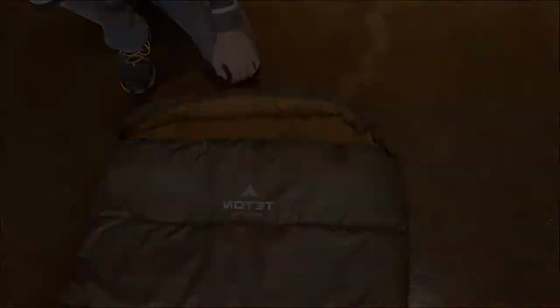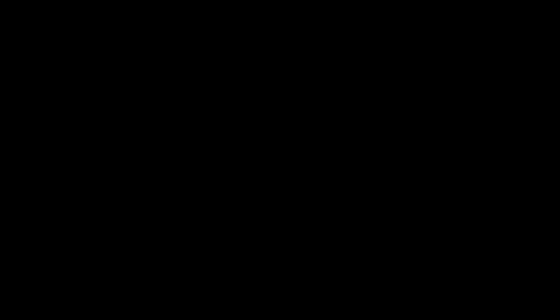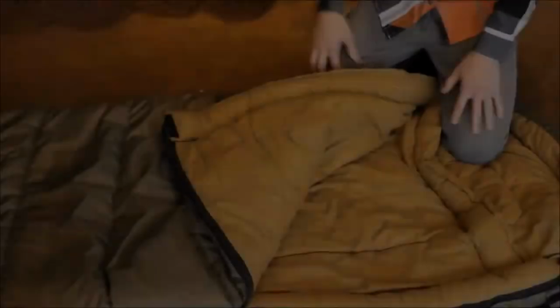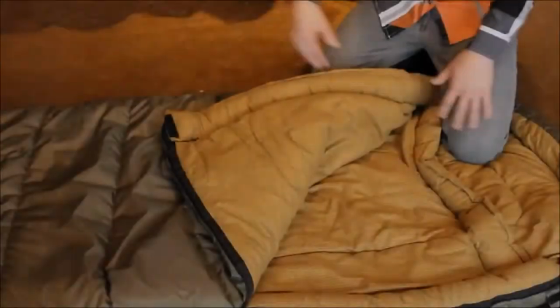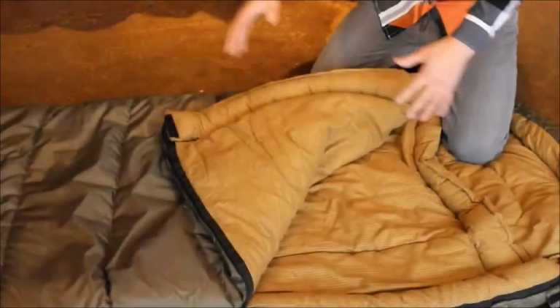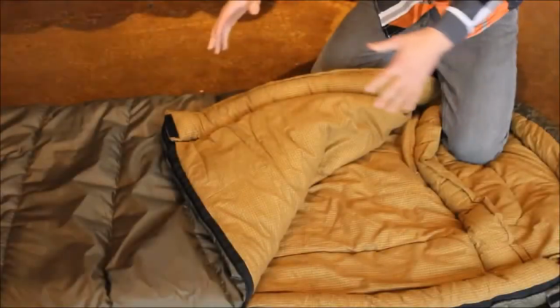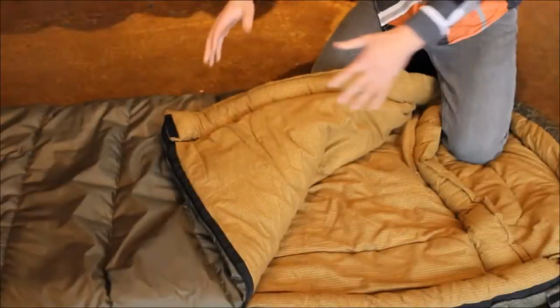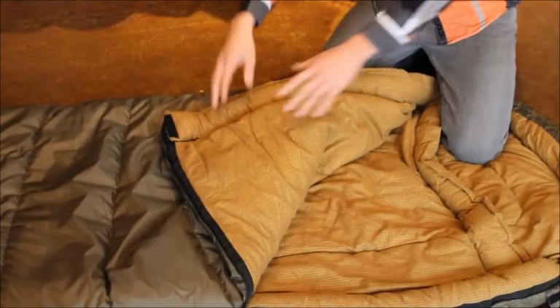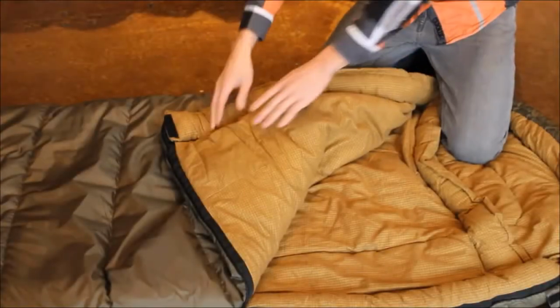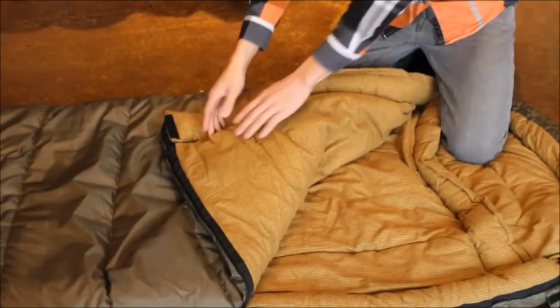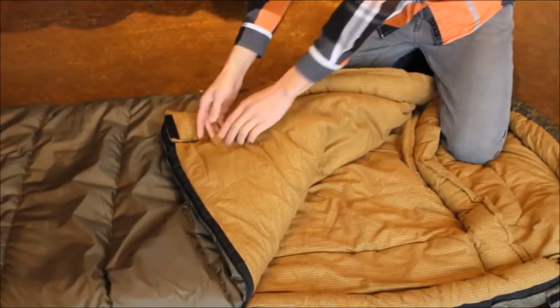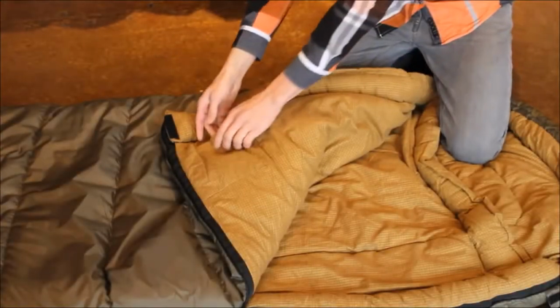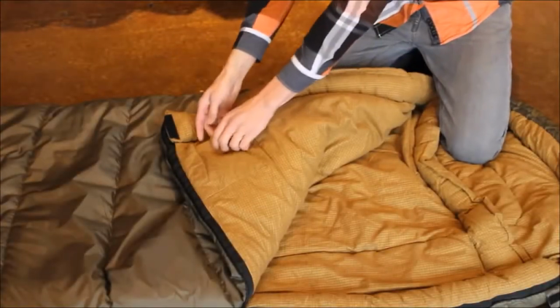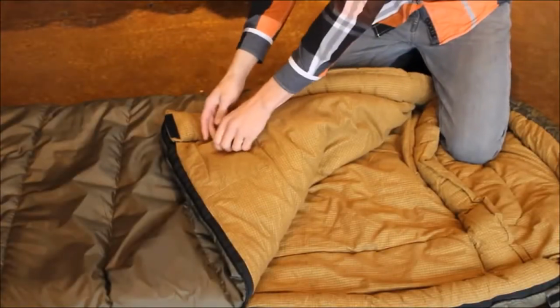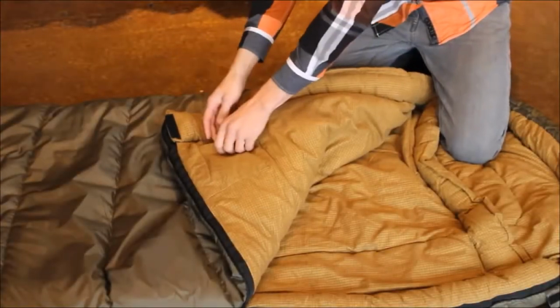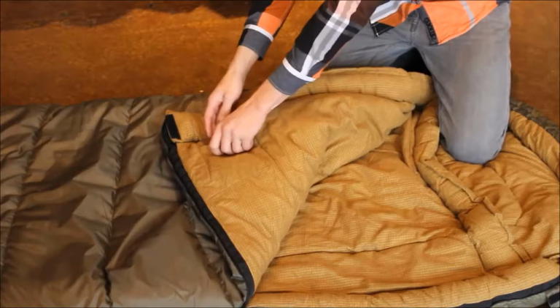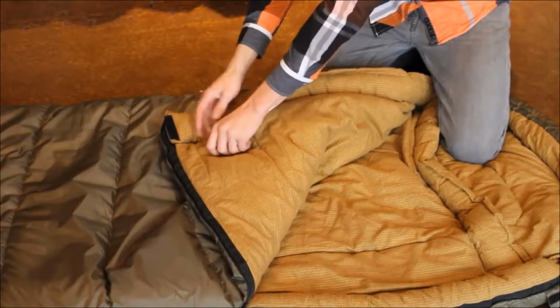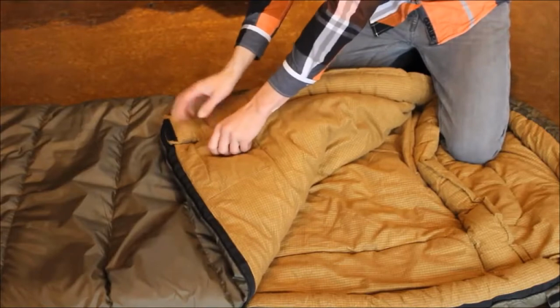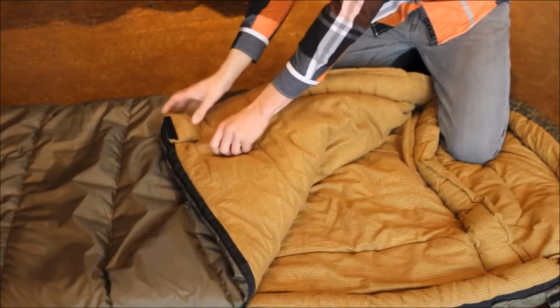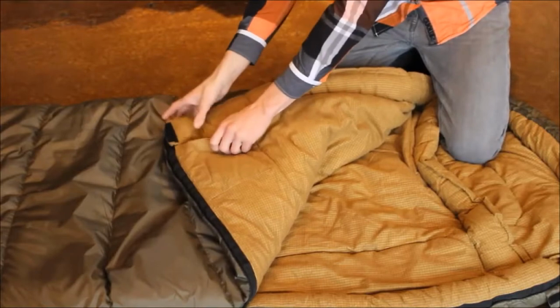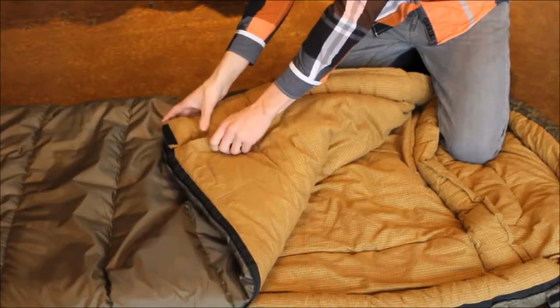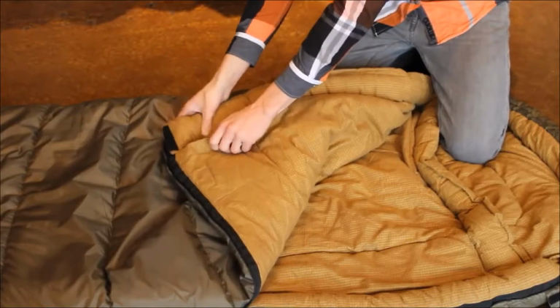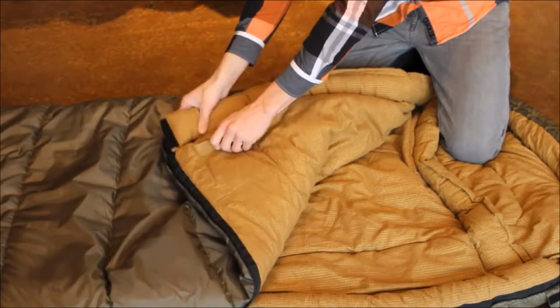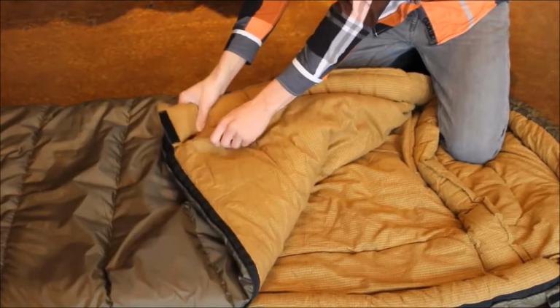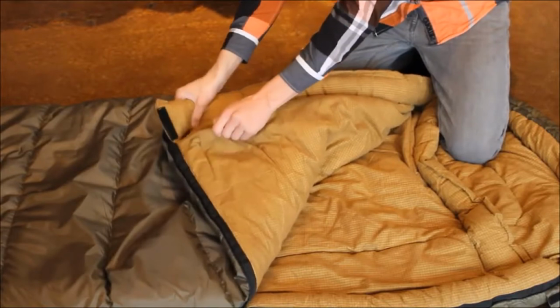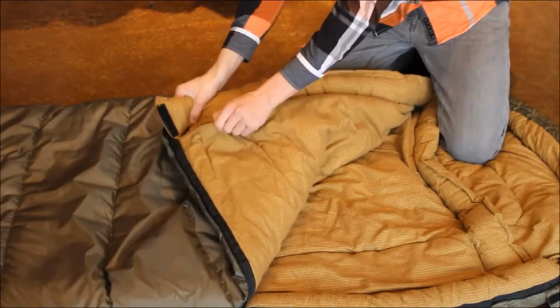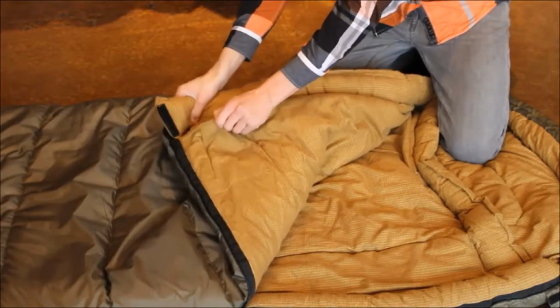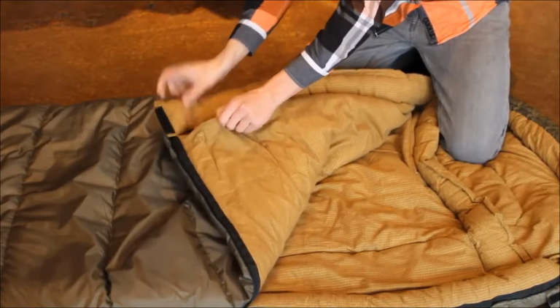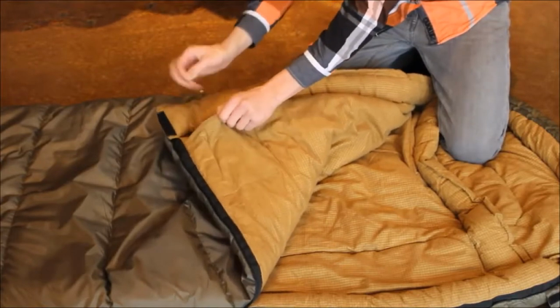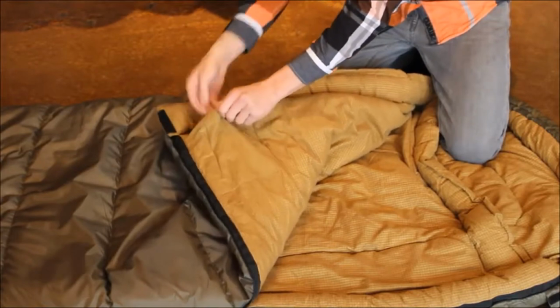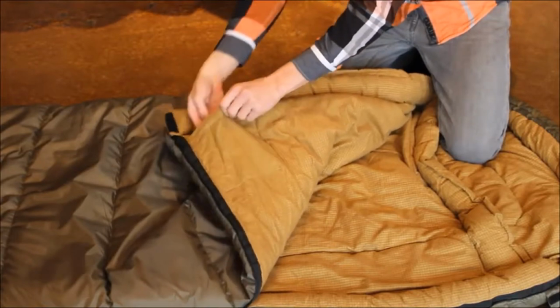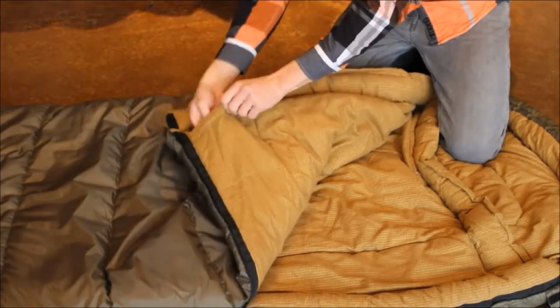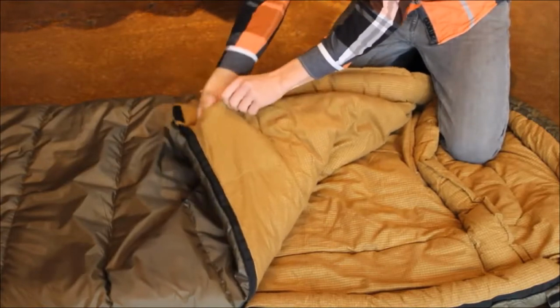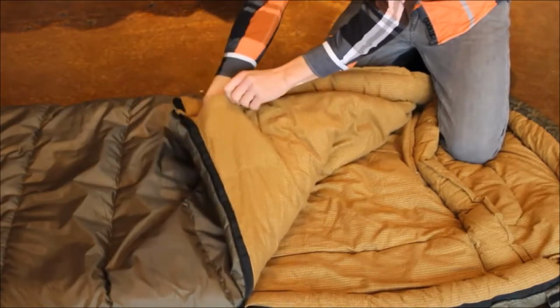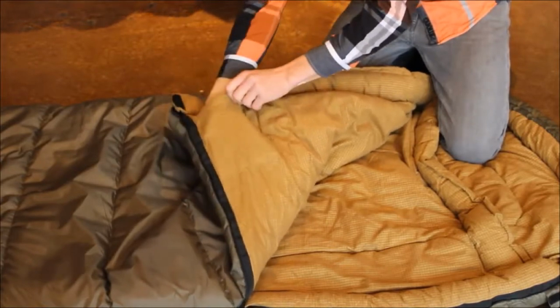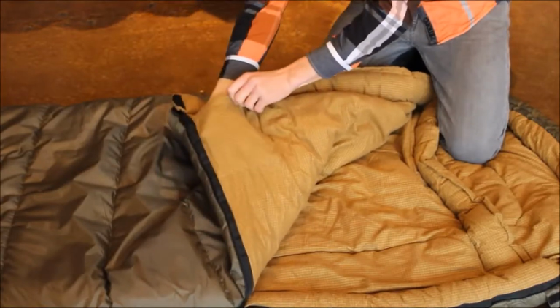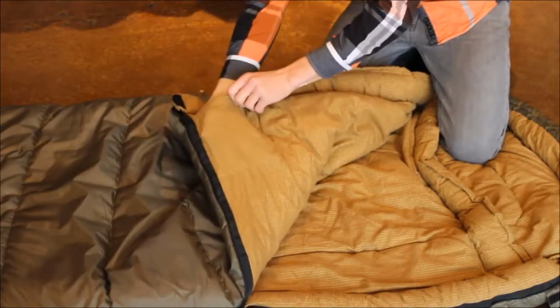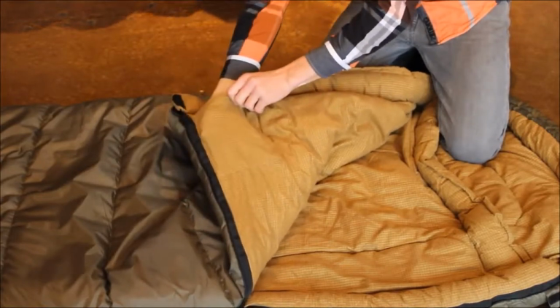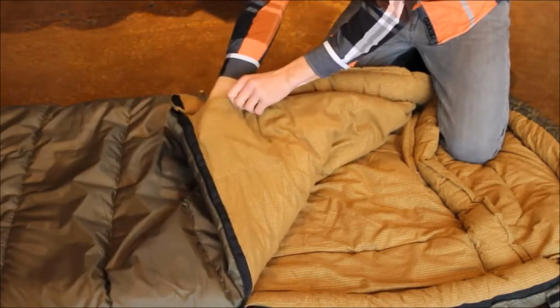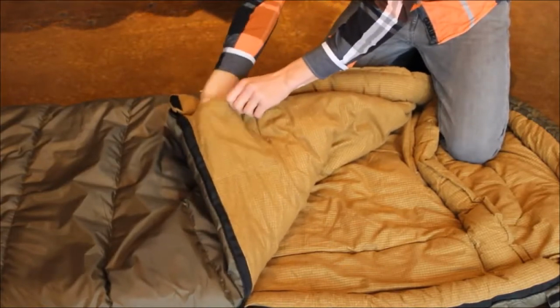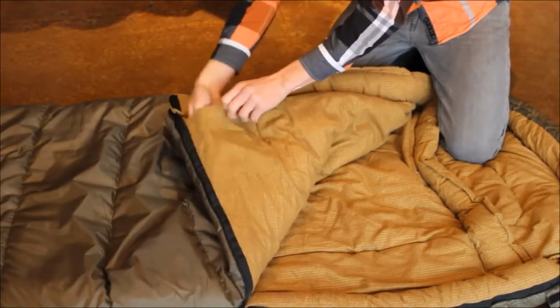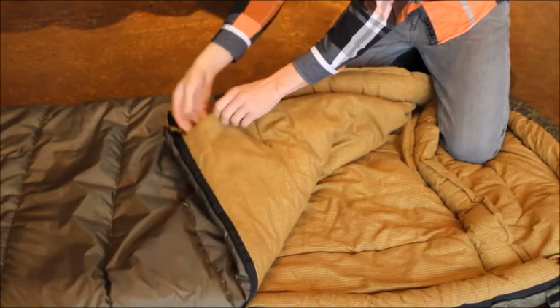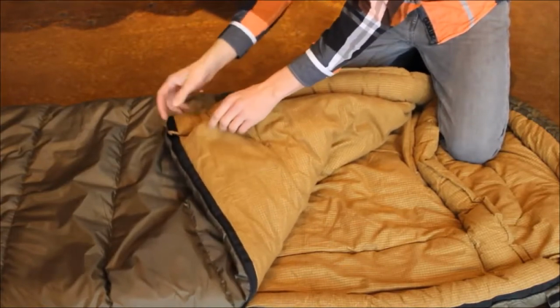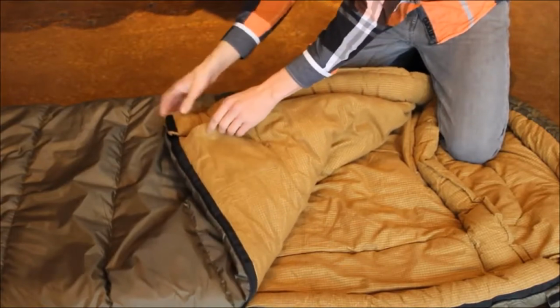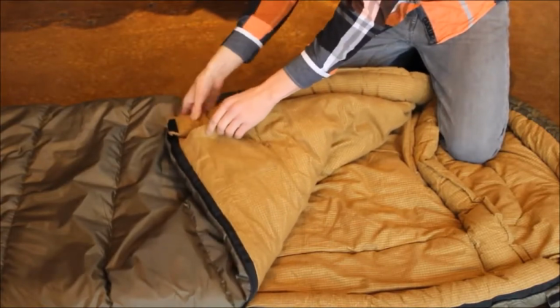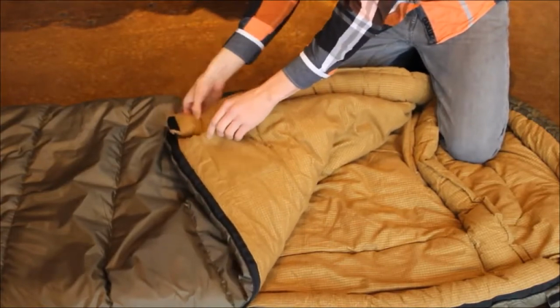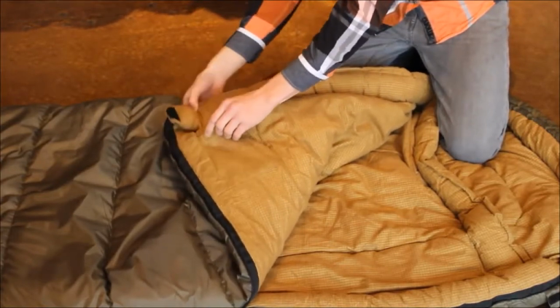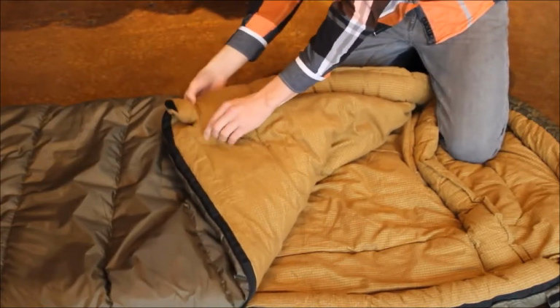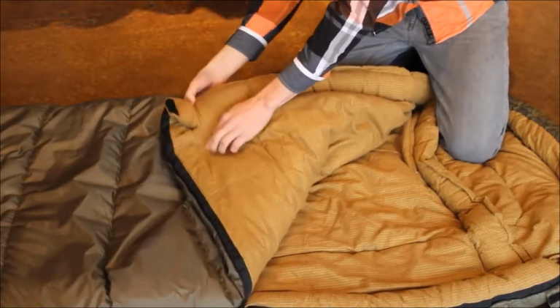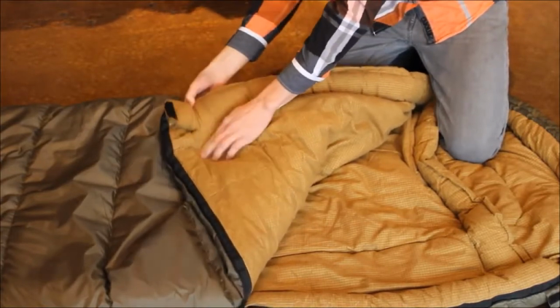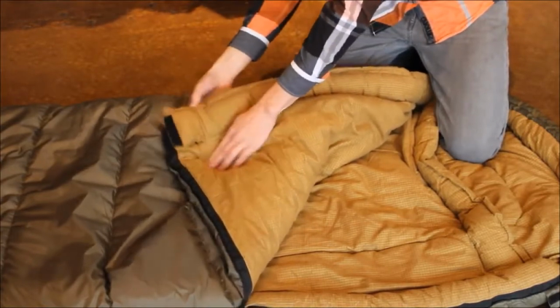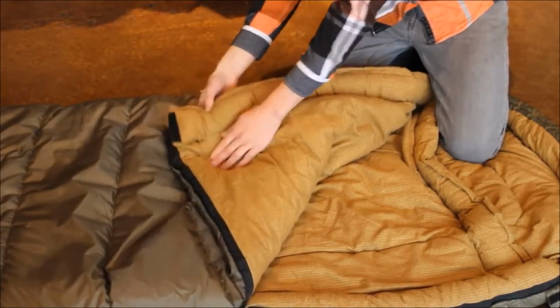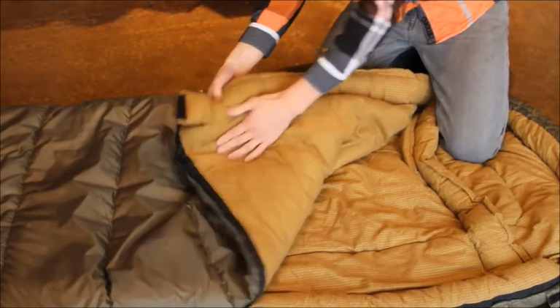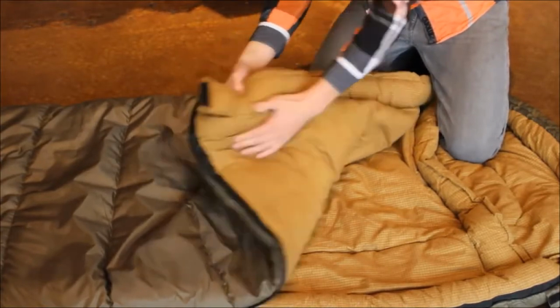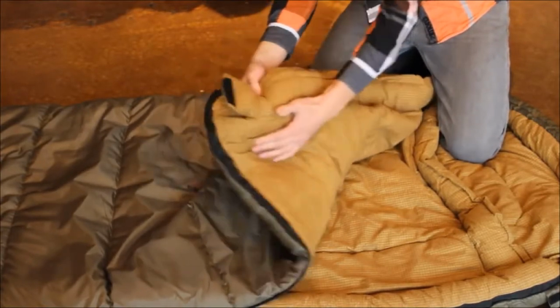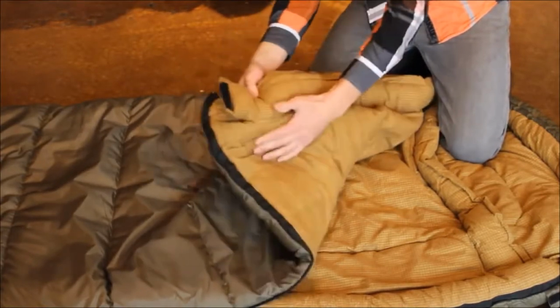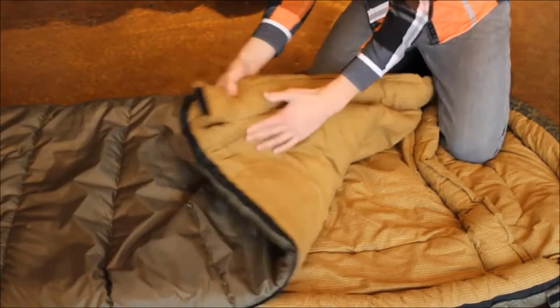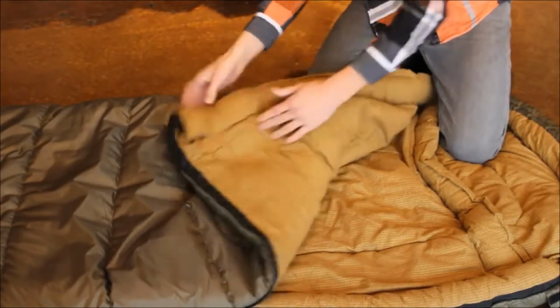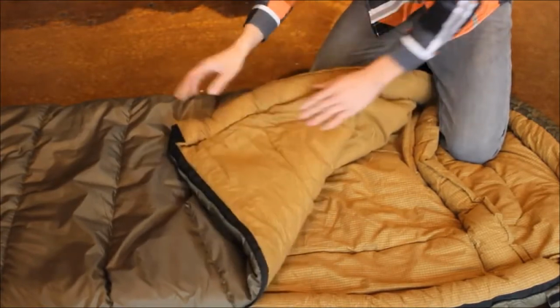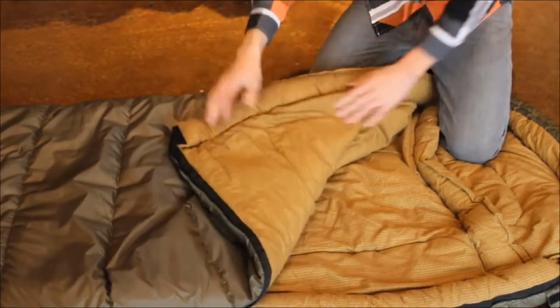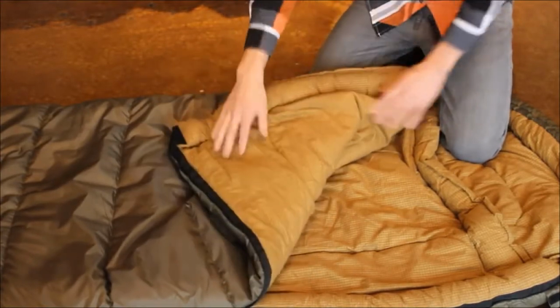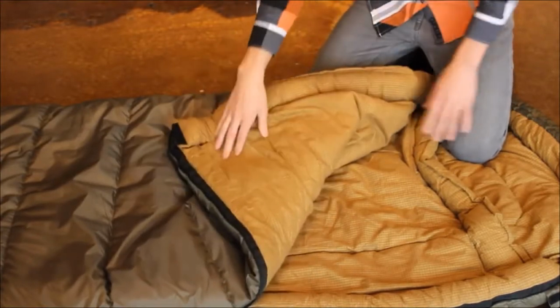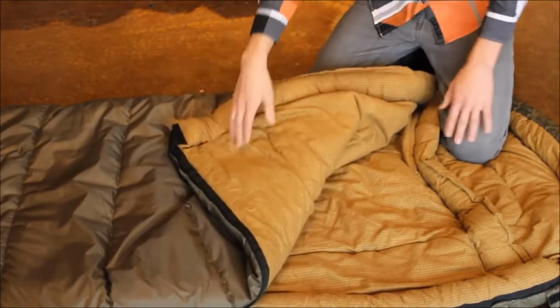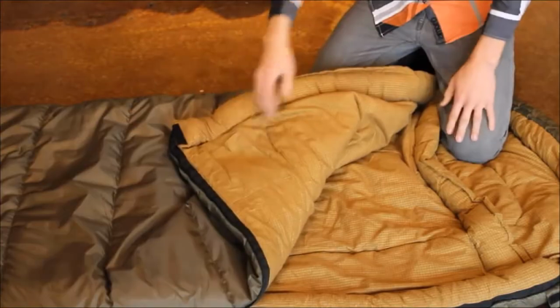If there's anything you want to keep close at night, there's a Velcro closing pocket that keeps it right up here where you need it.